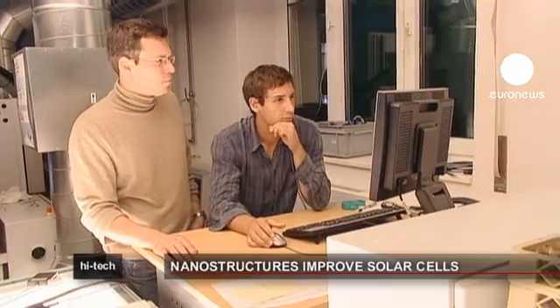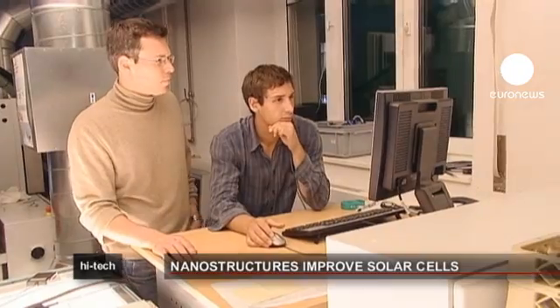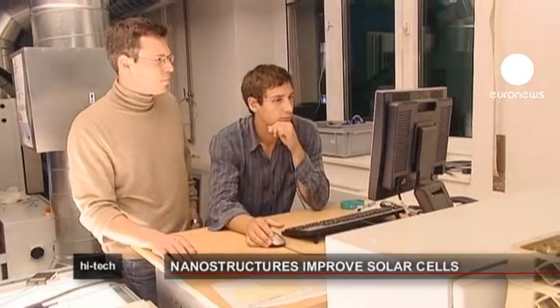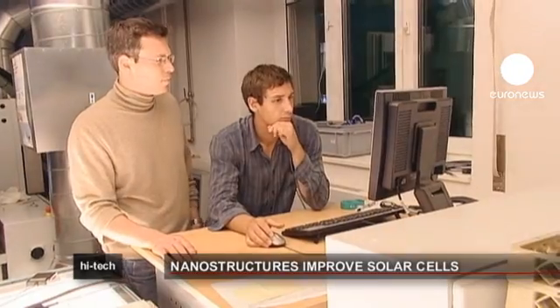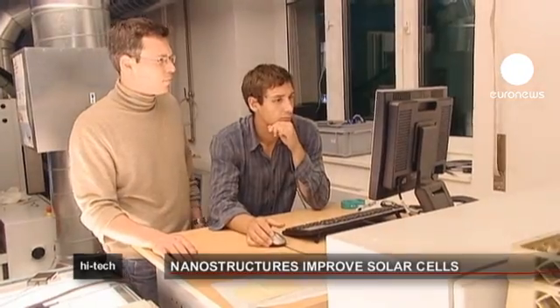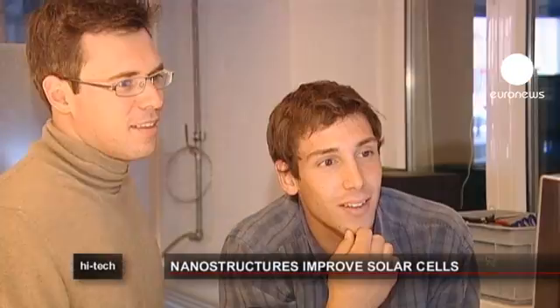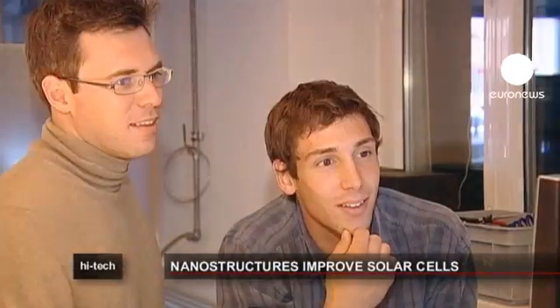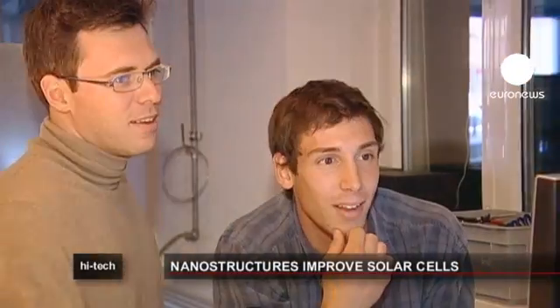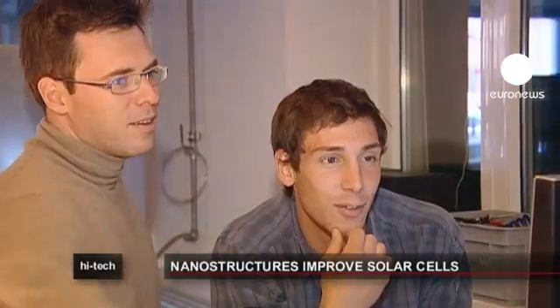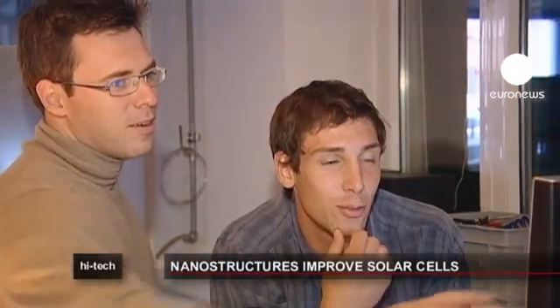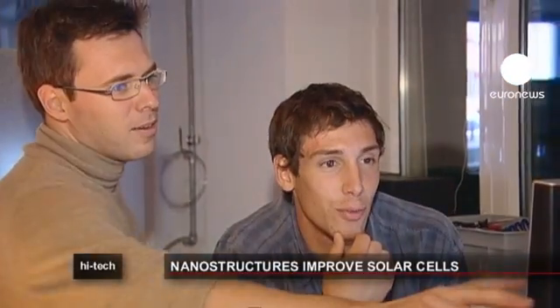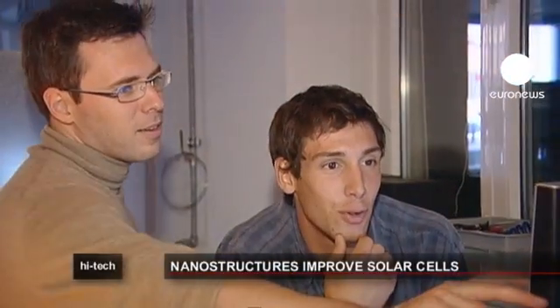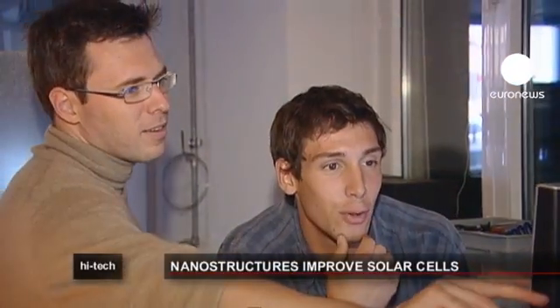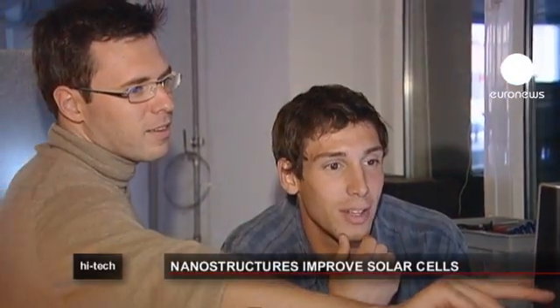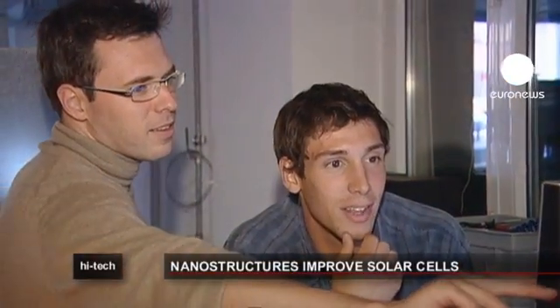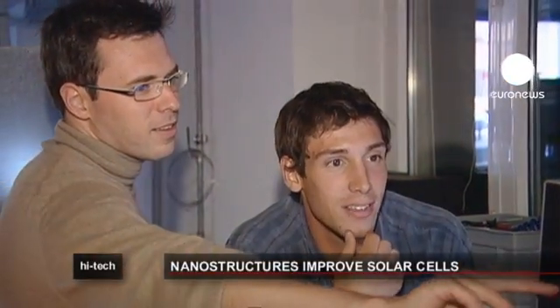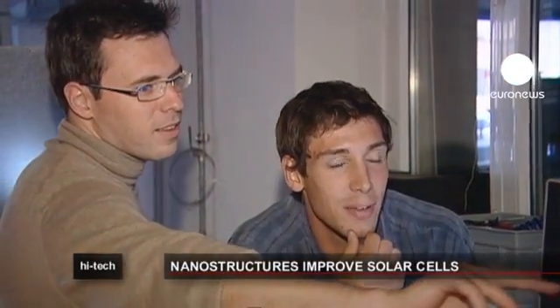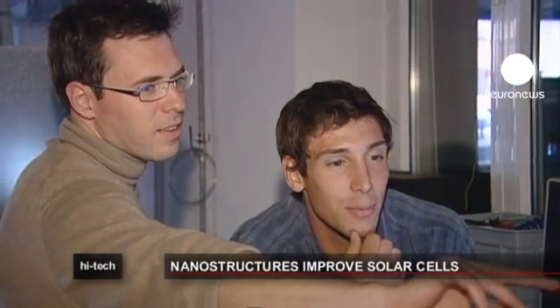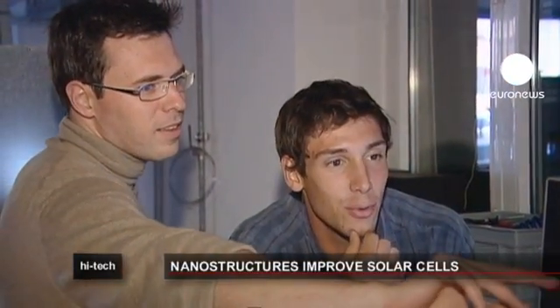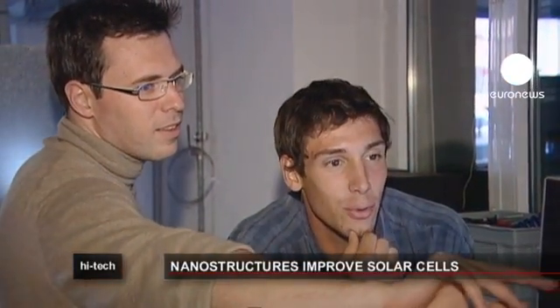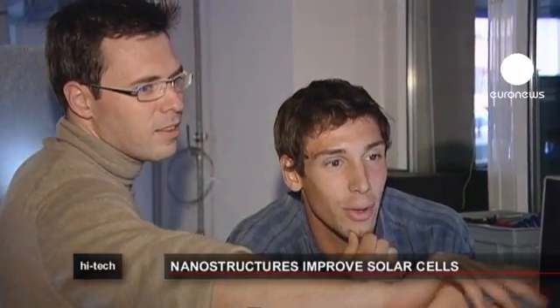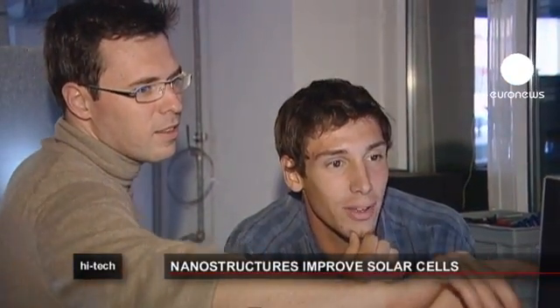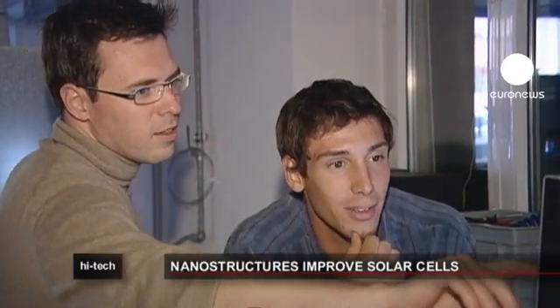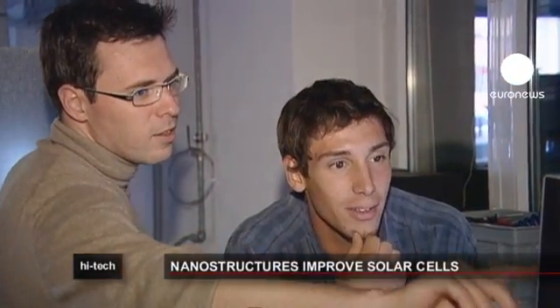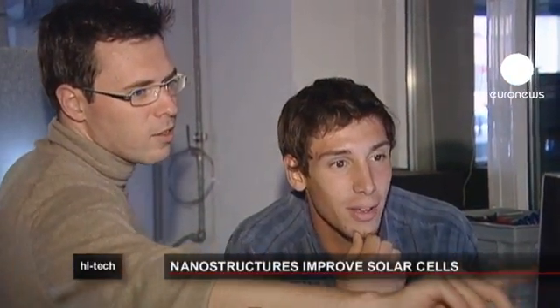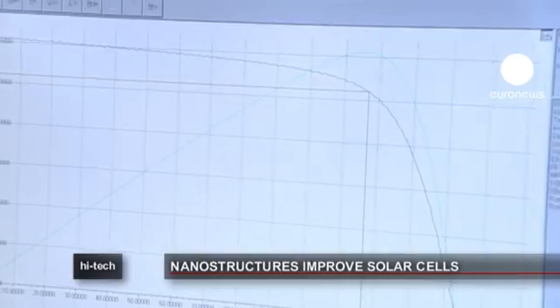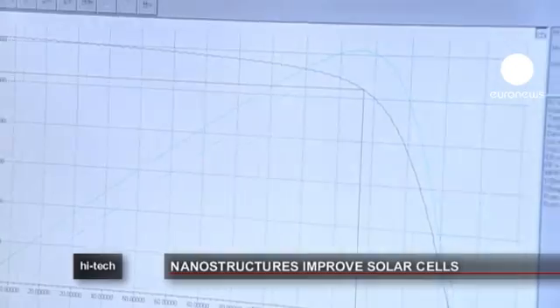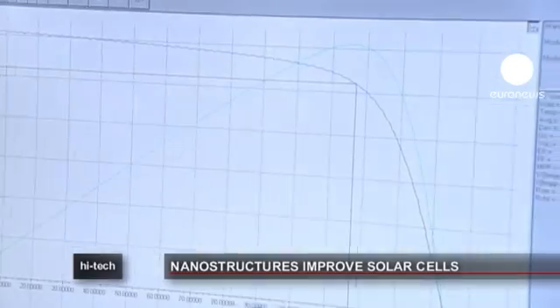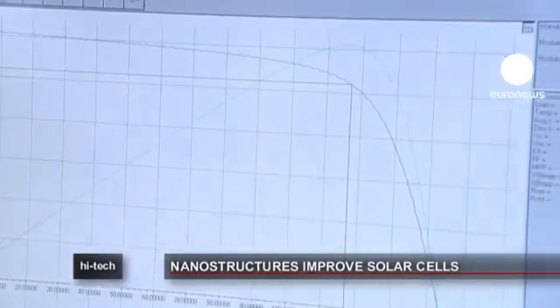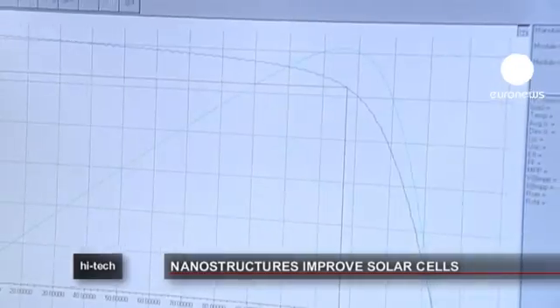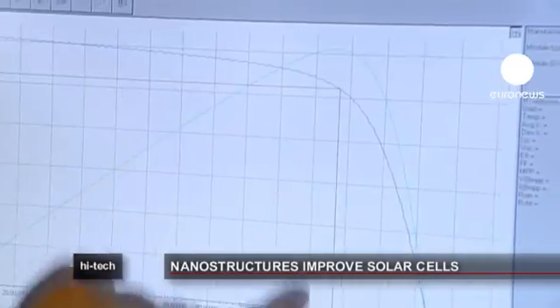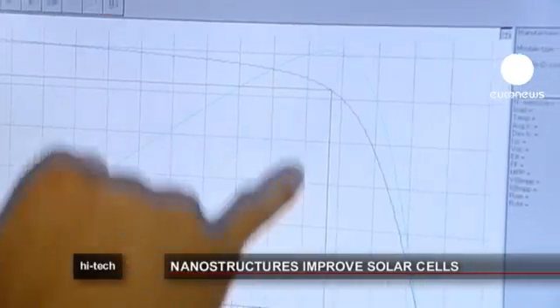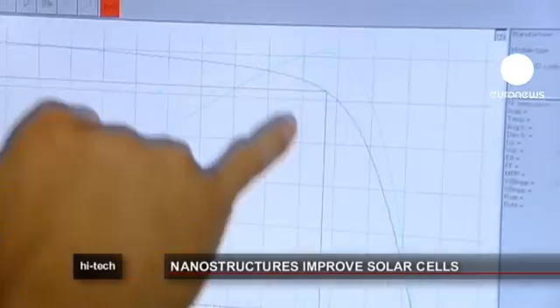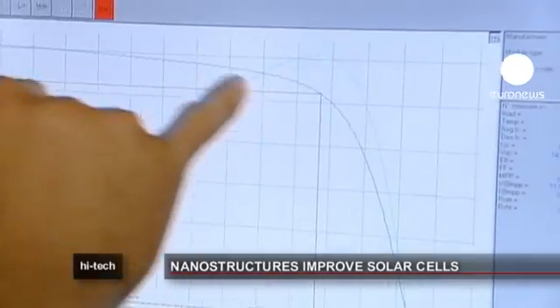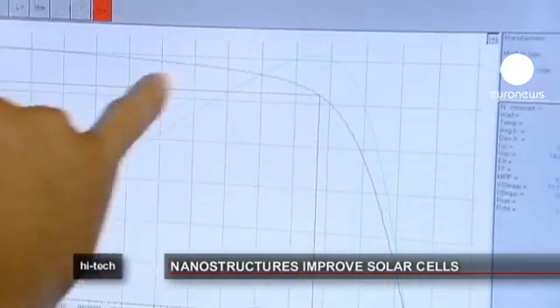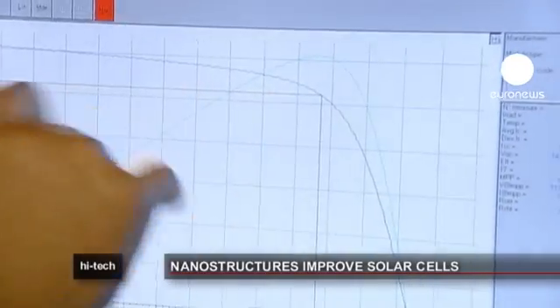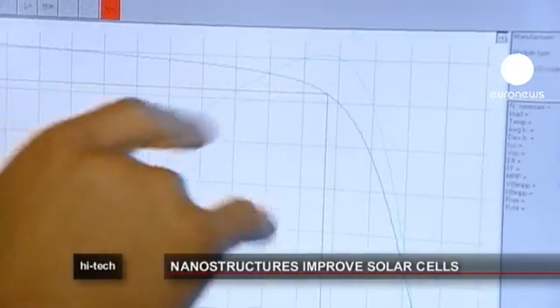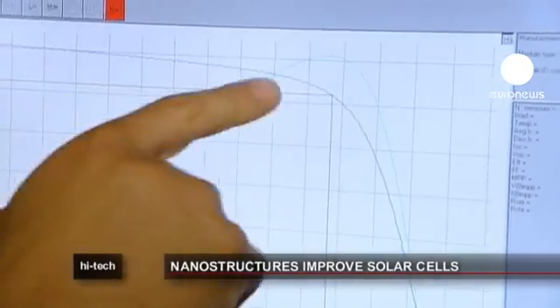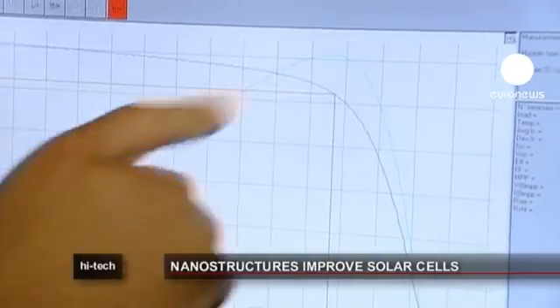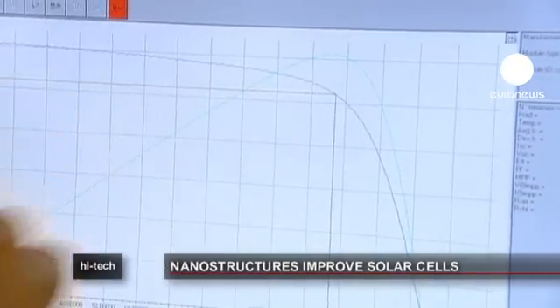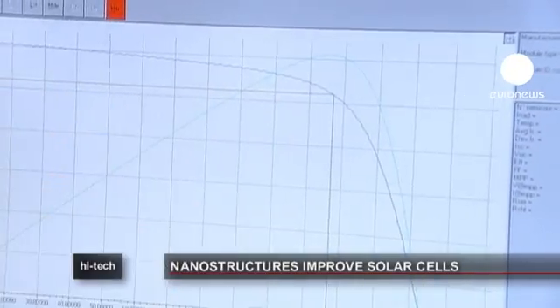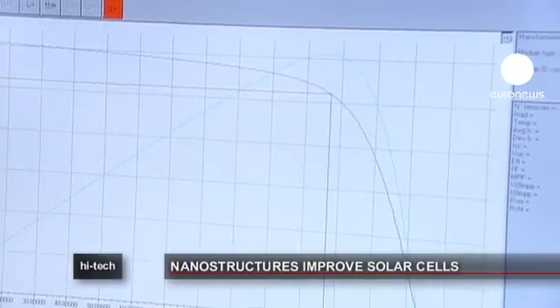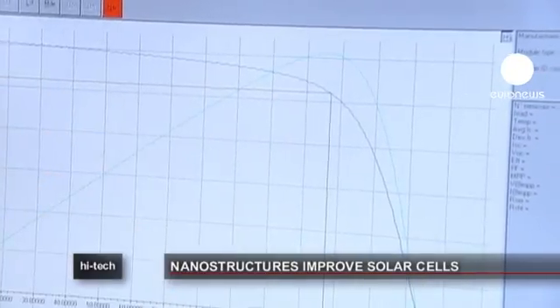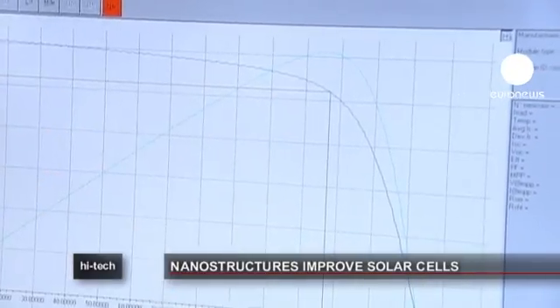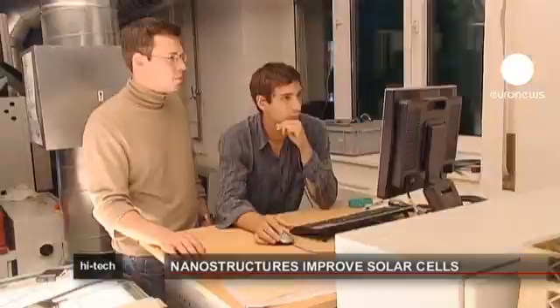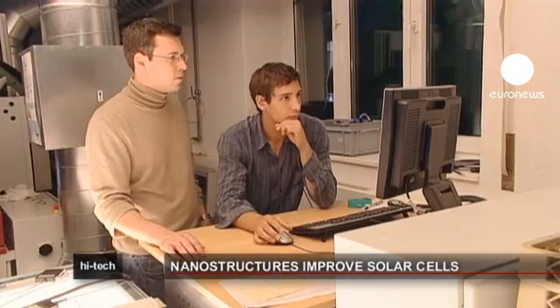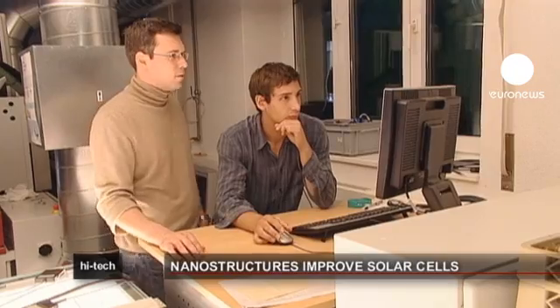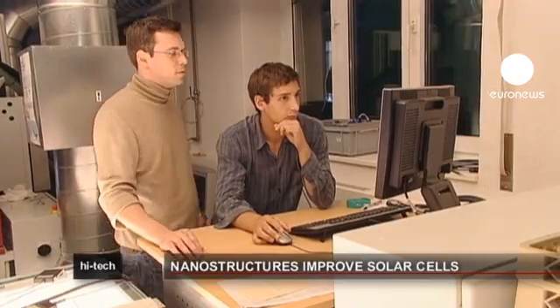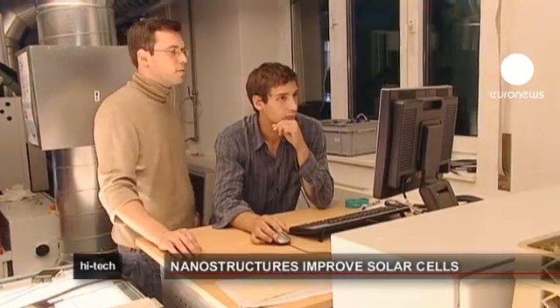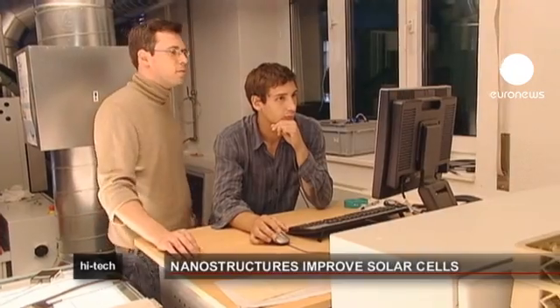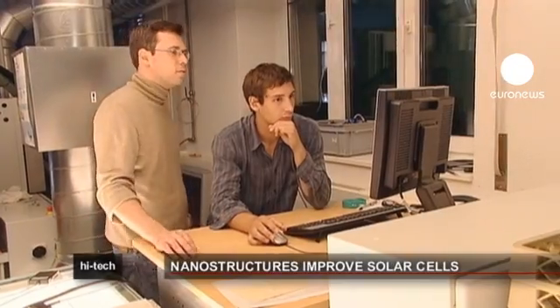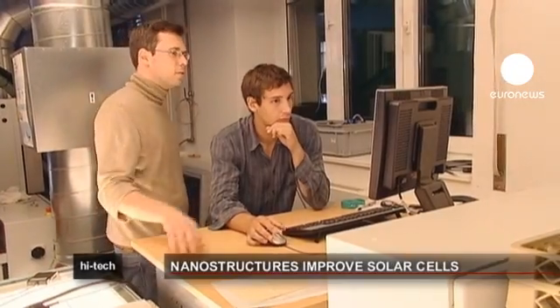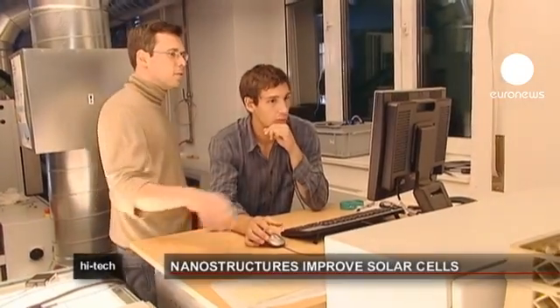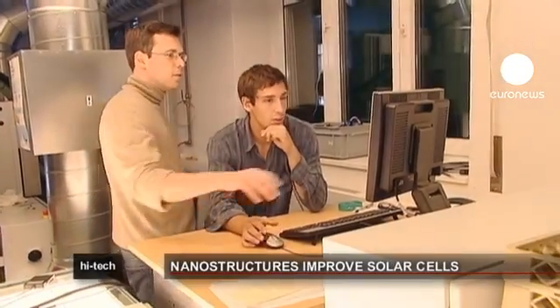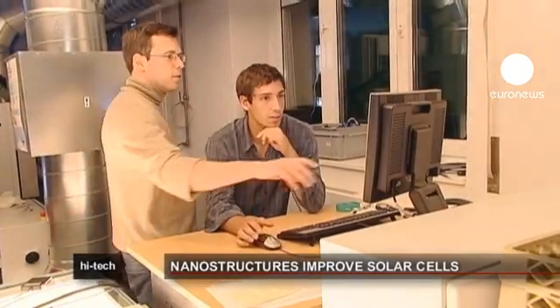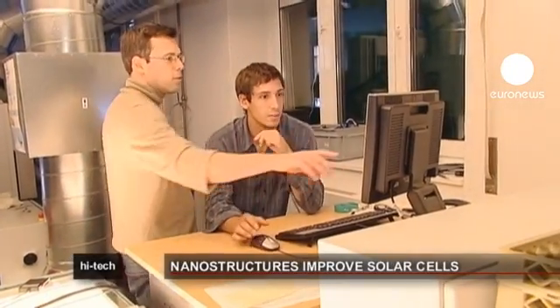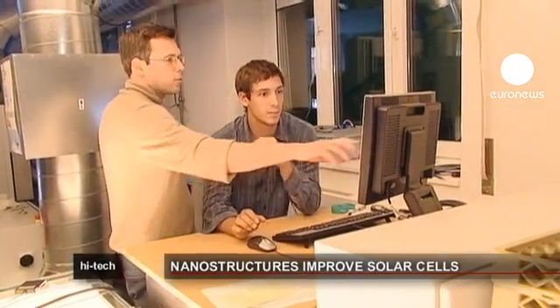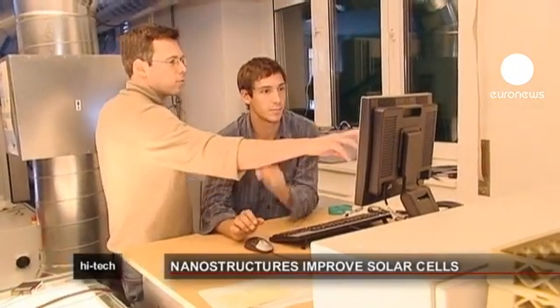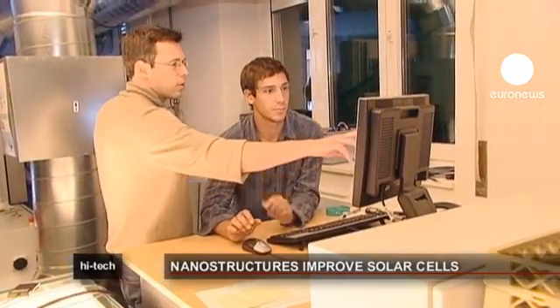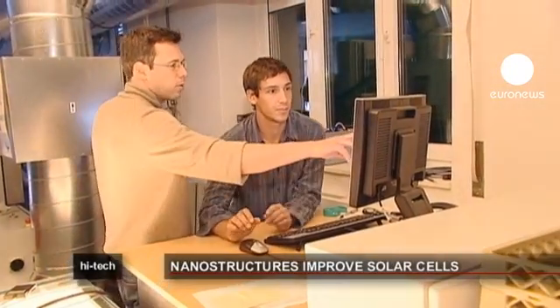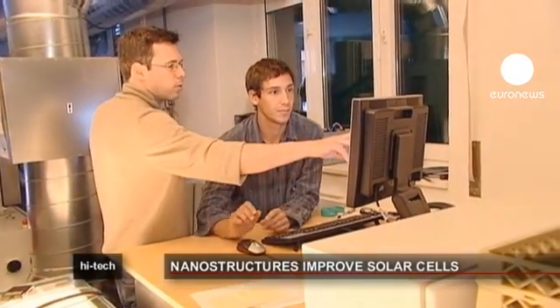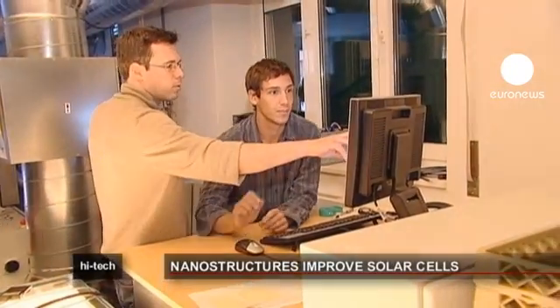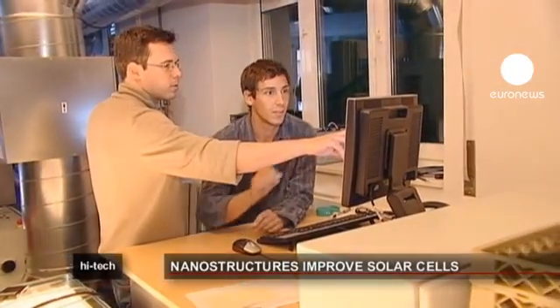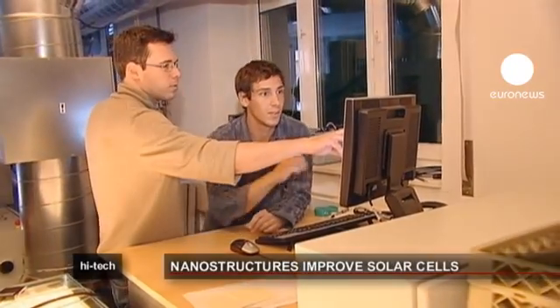Up until now, the researchers have managed to increase efficiency by 30 percent, compared to the standard thin film solar cells.